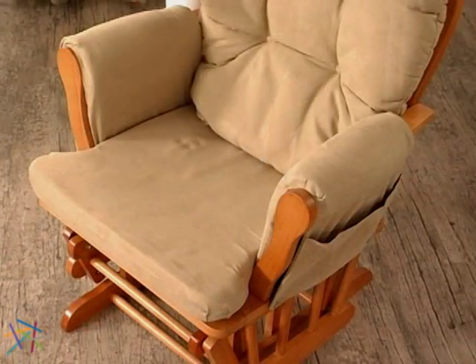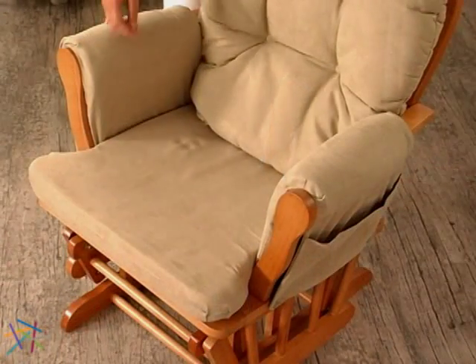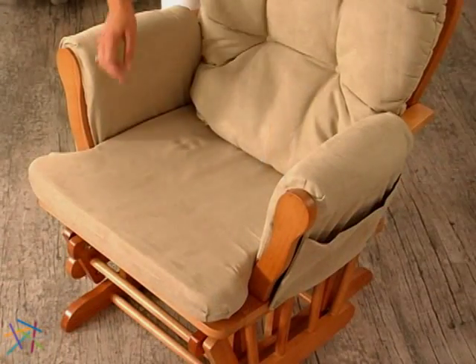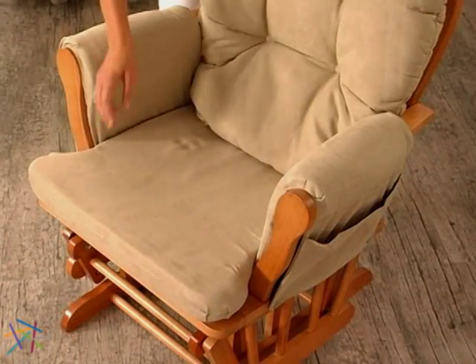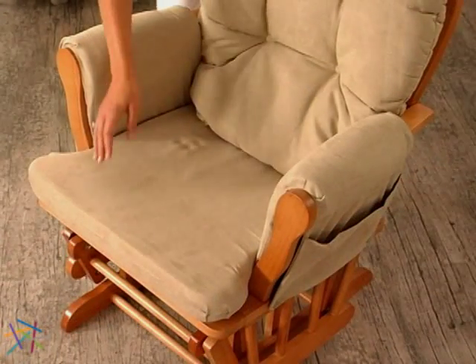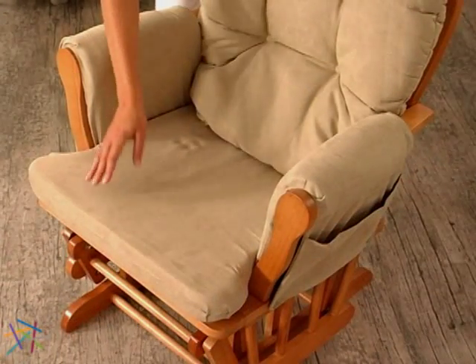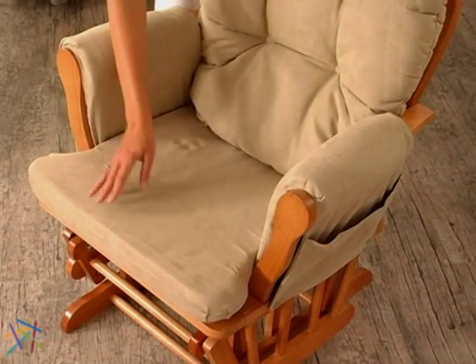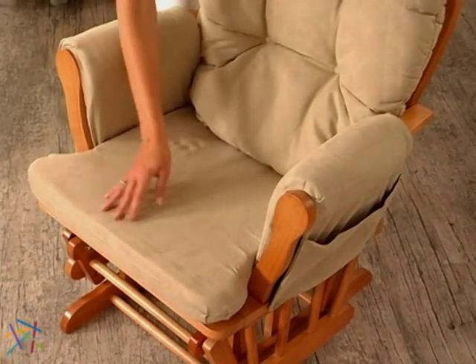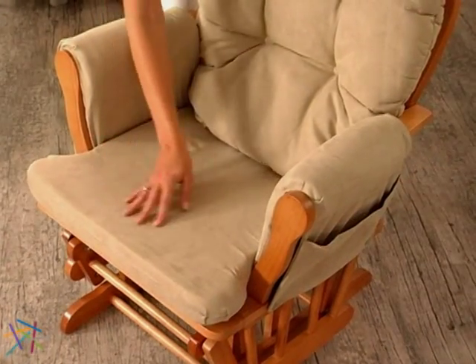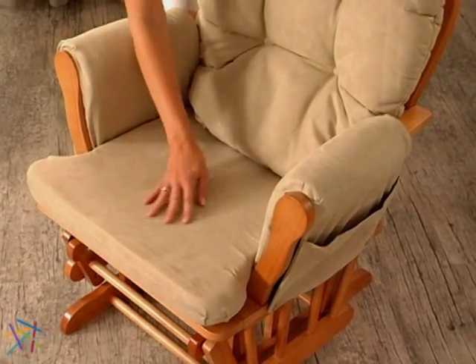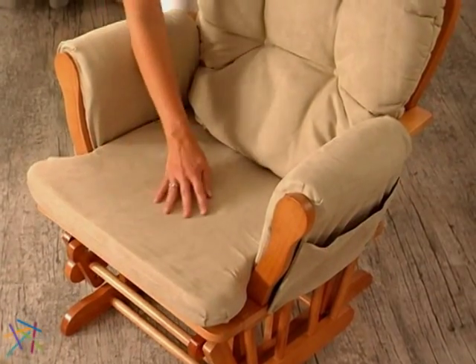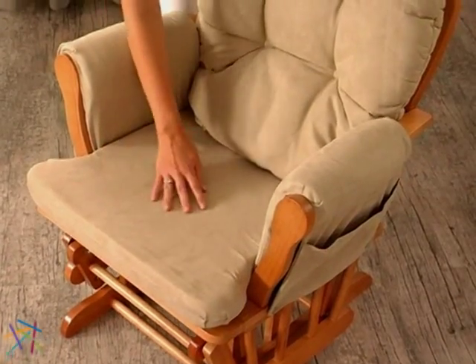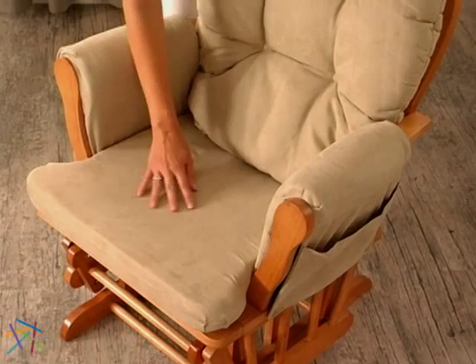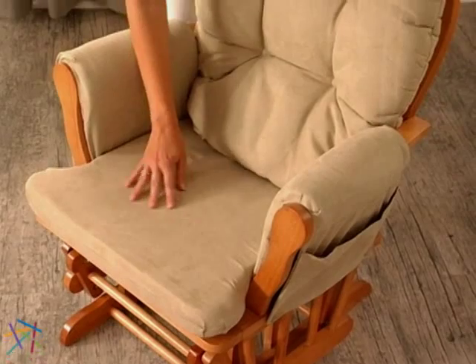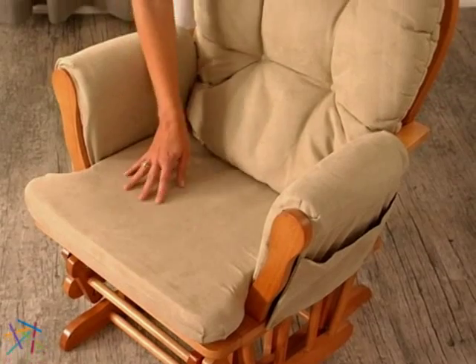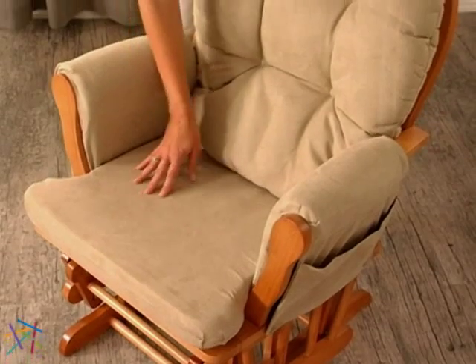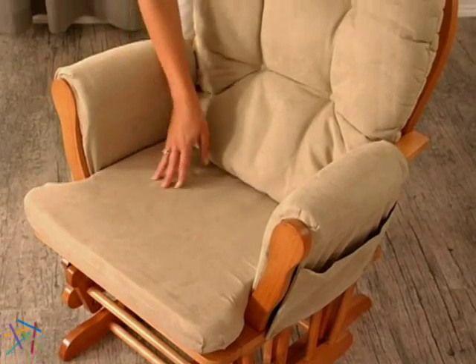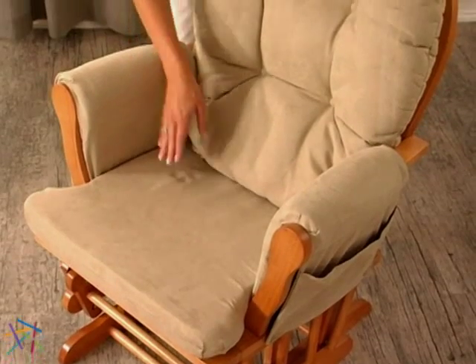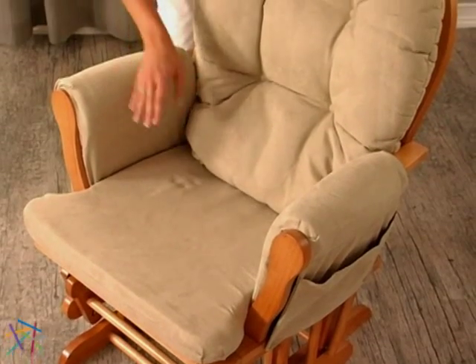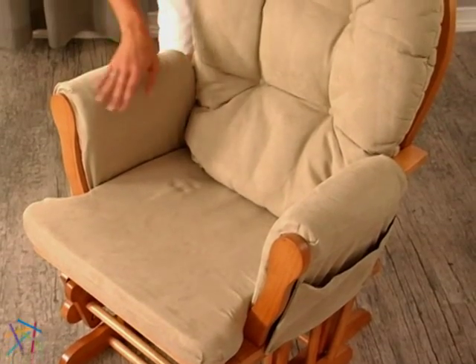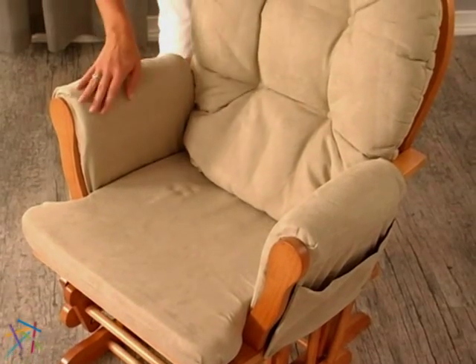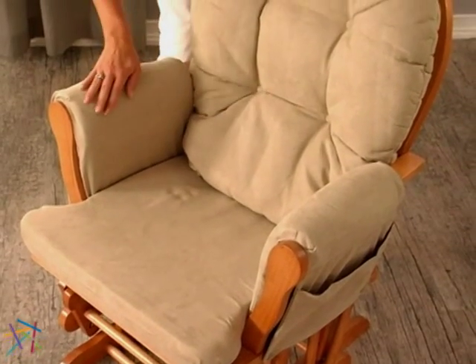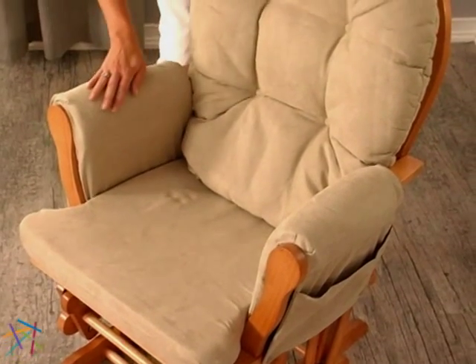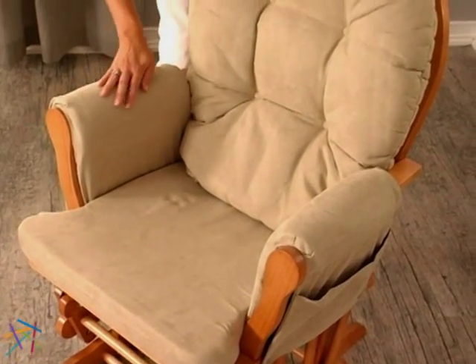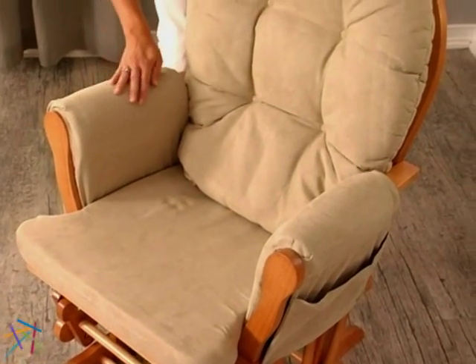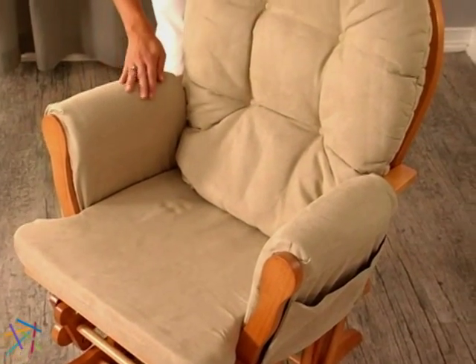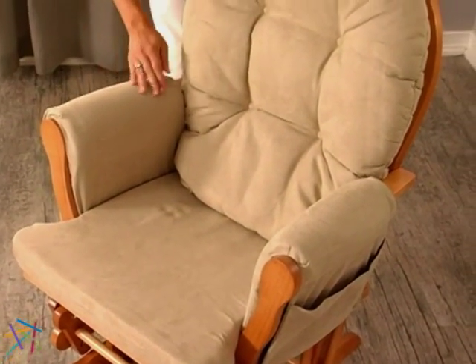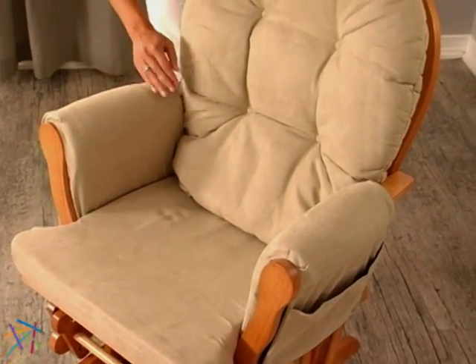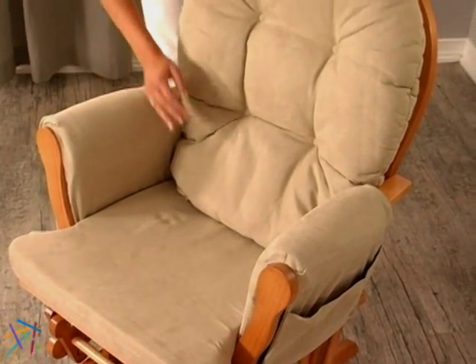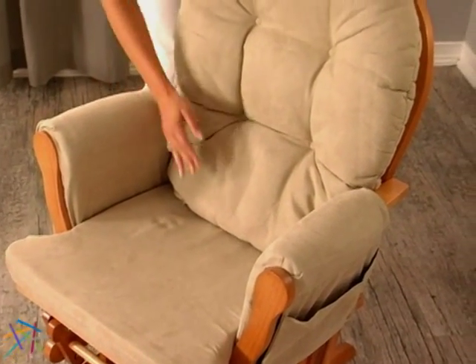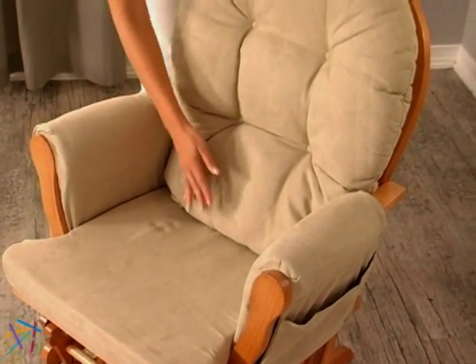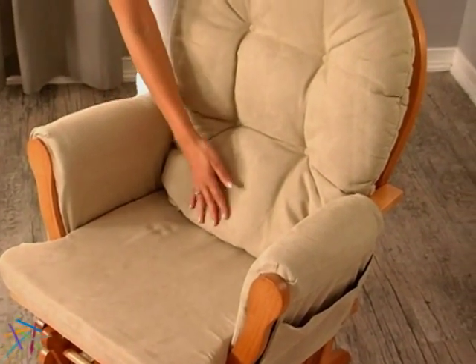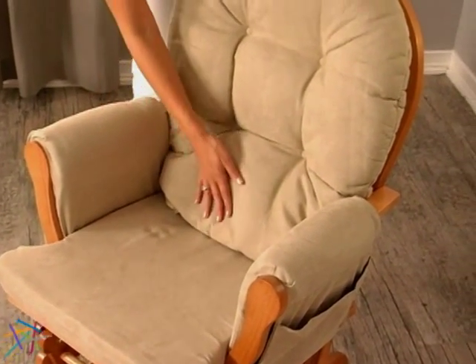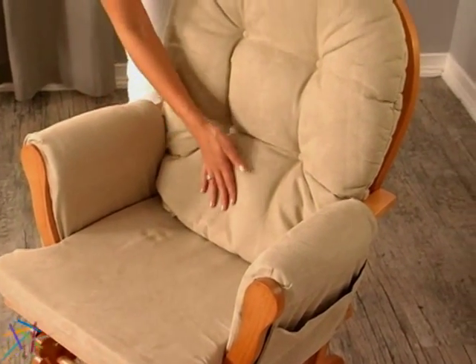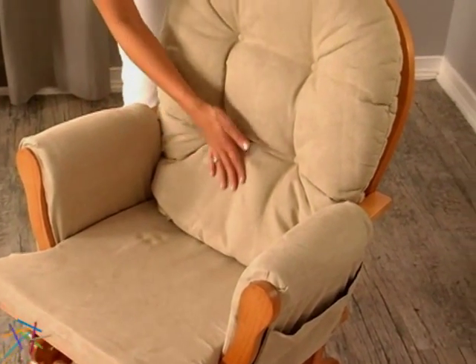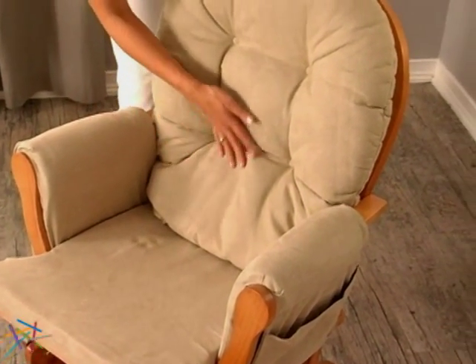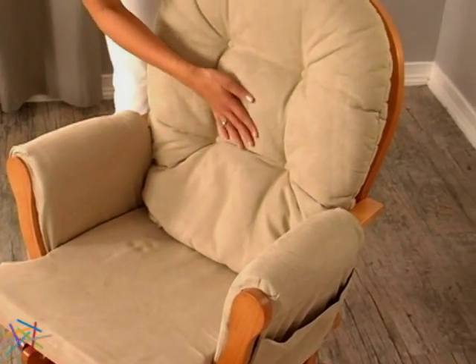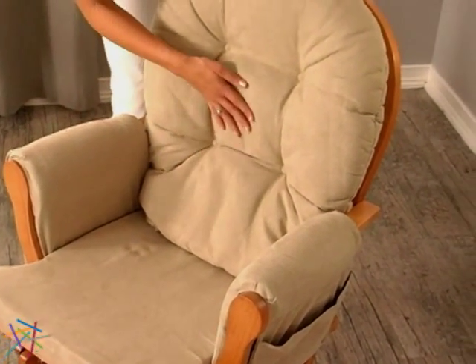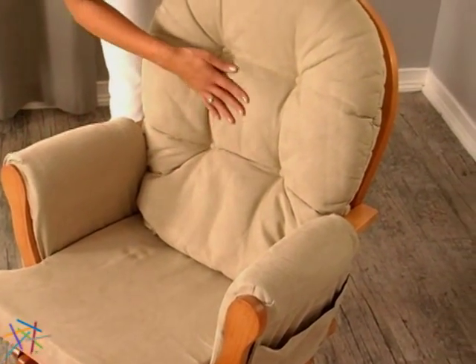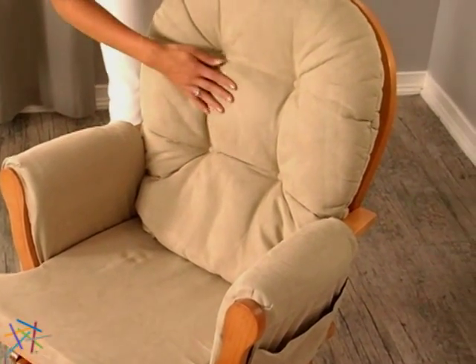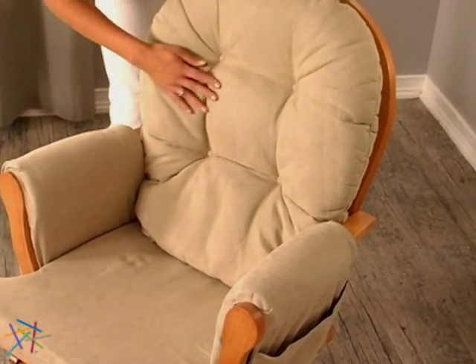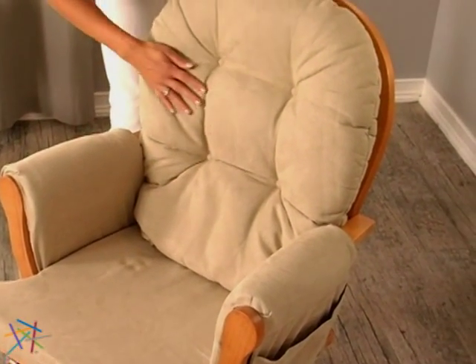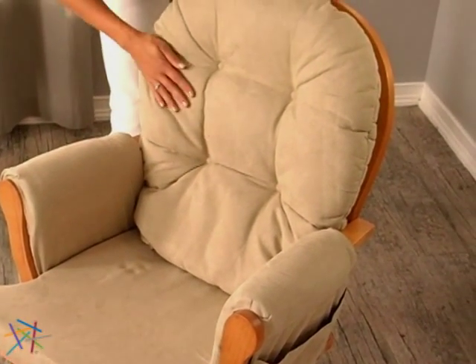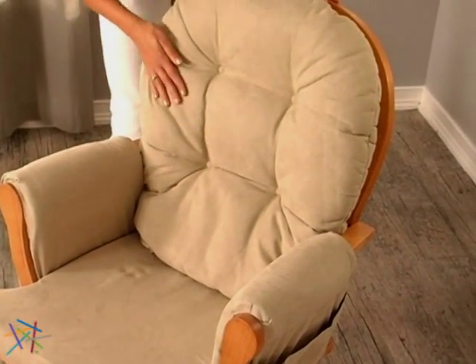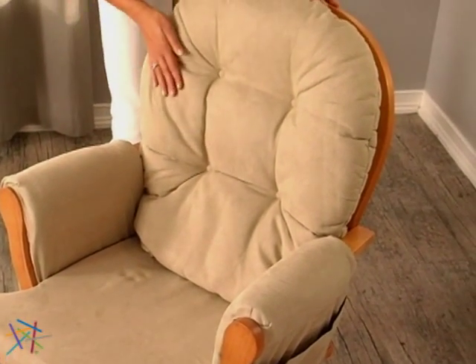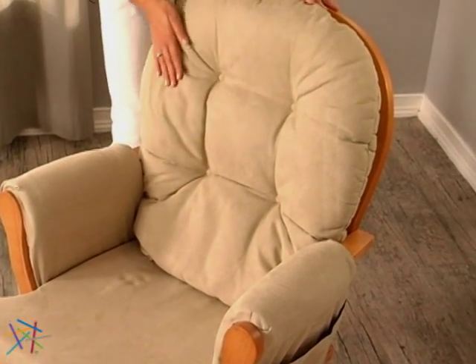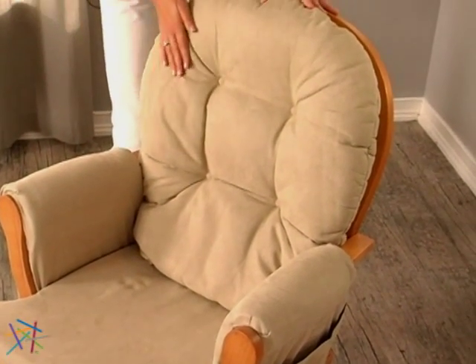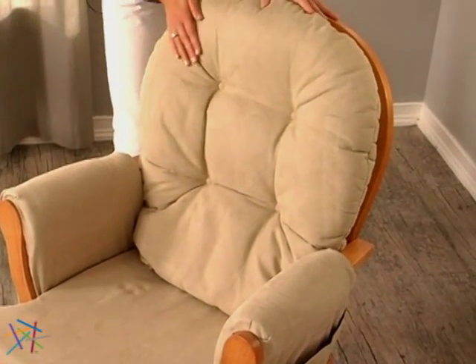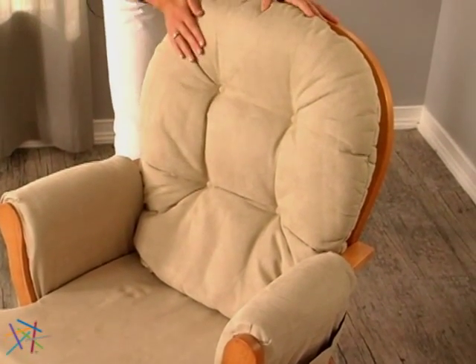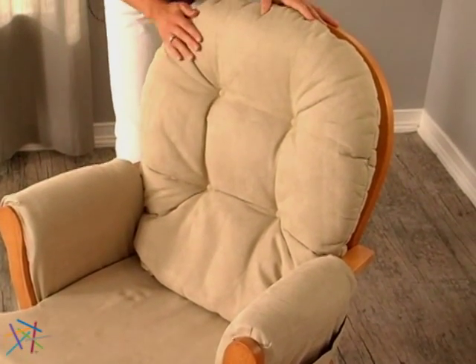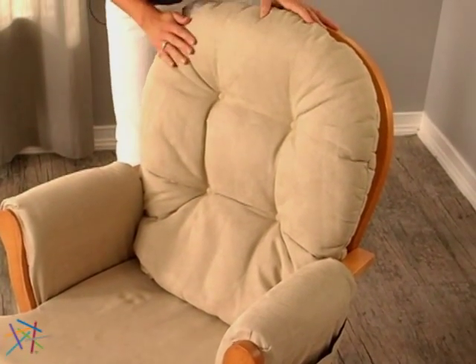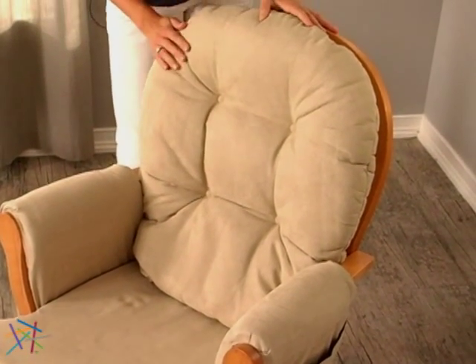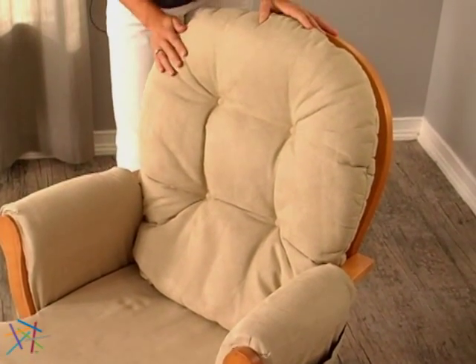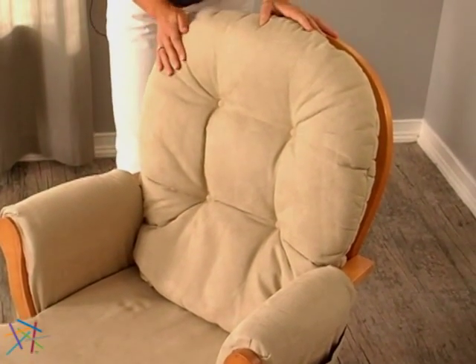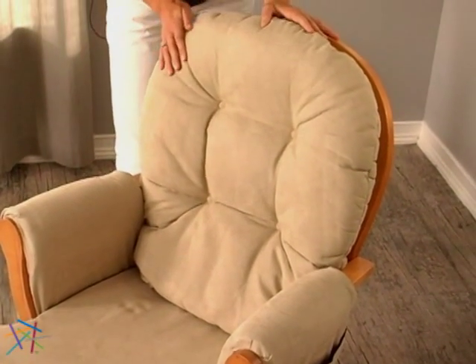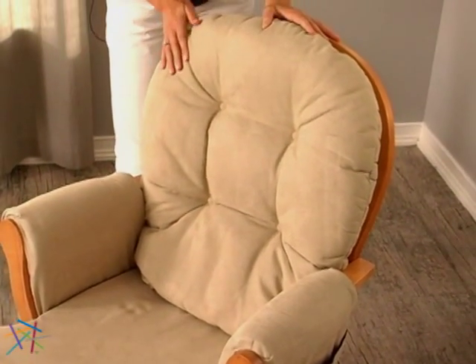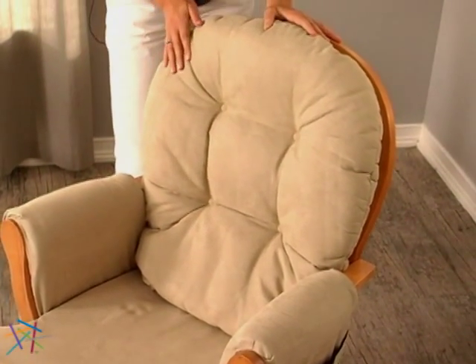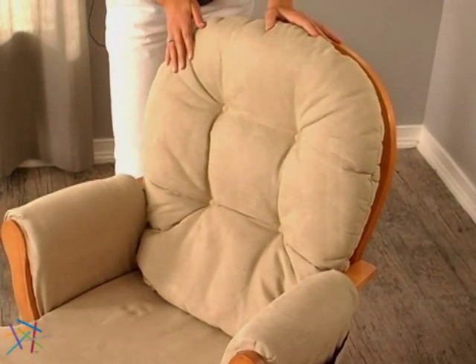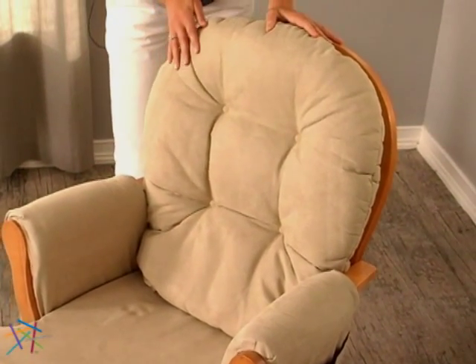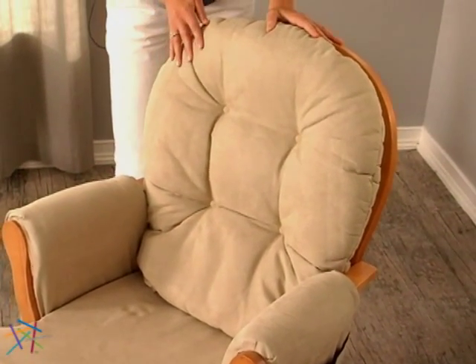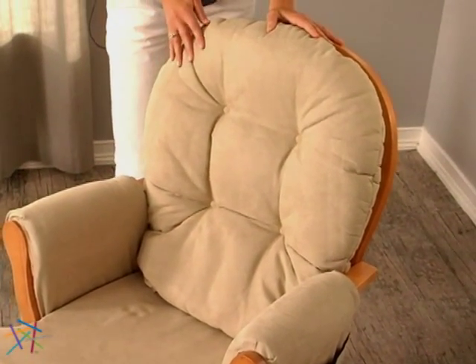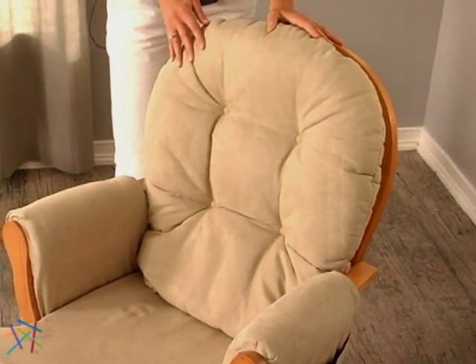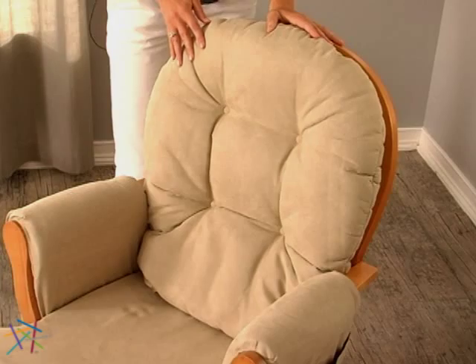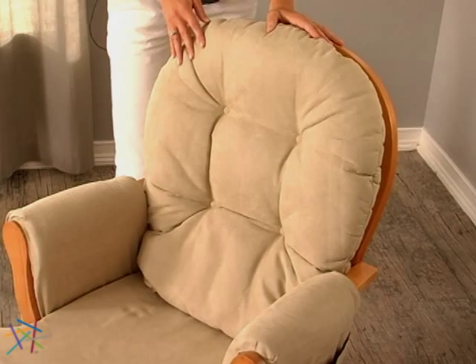With generous seating room, padded arms, and a microfiber seat cushion, this rocker is also extremely comfortable.